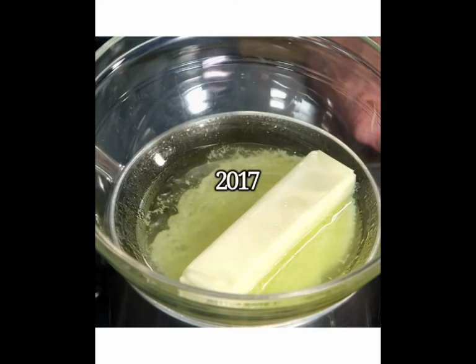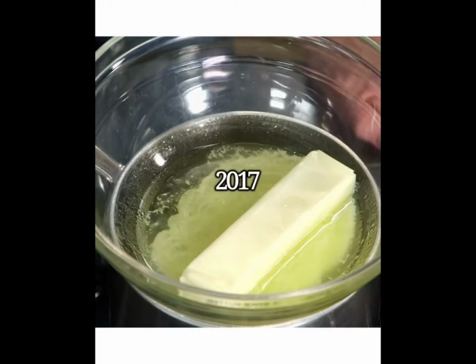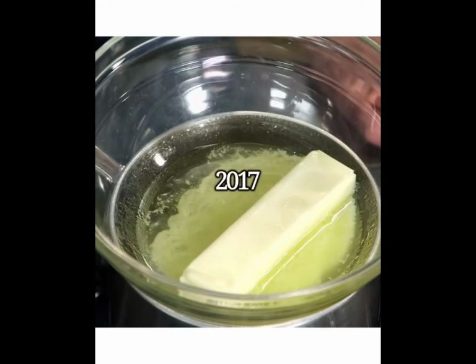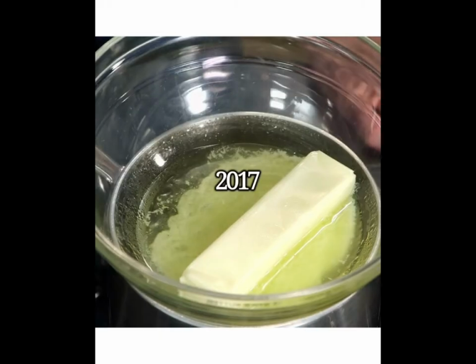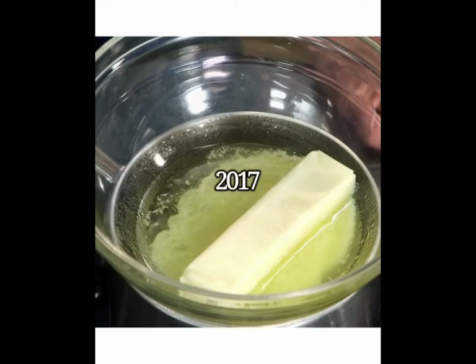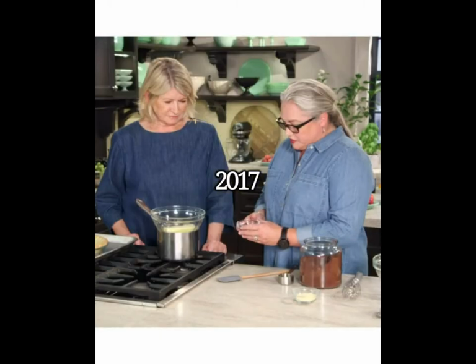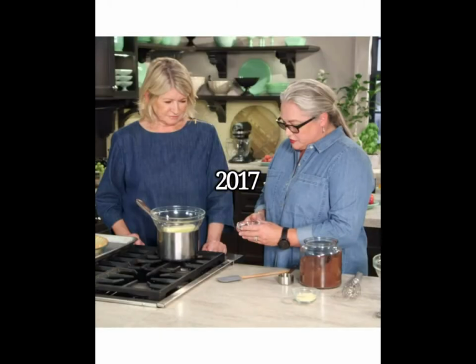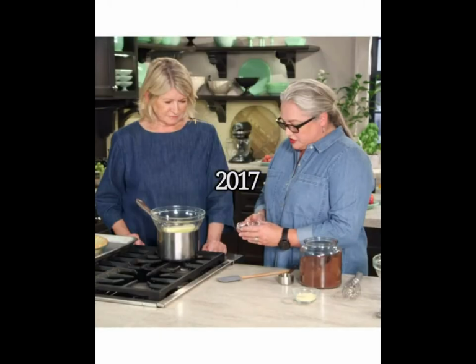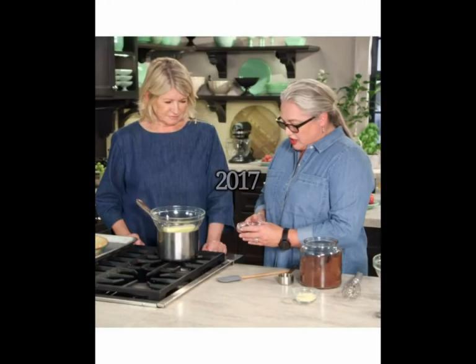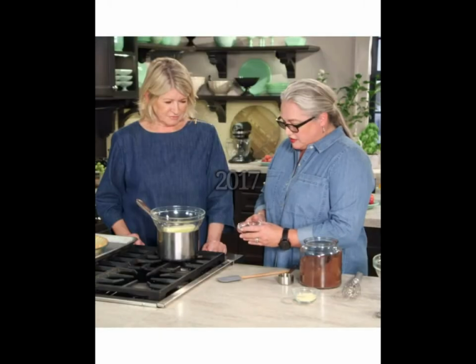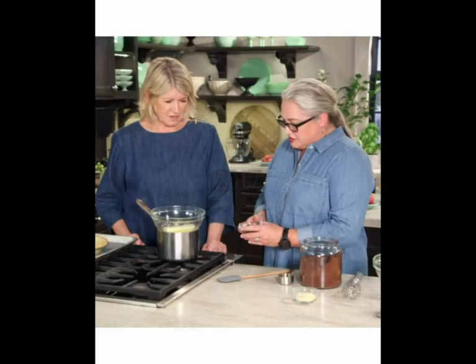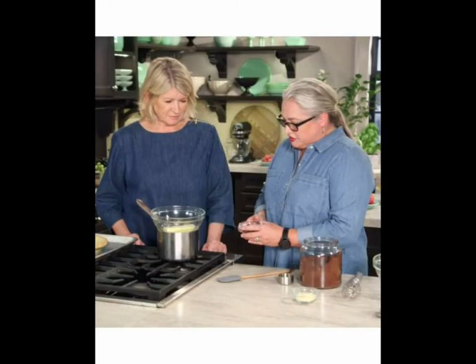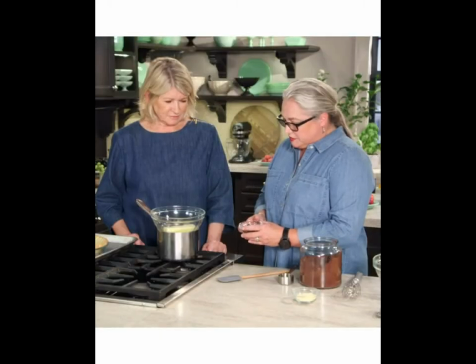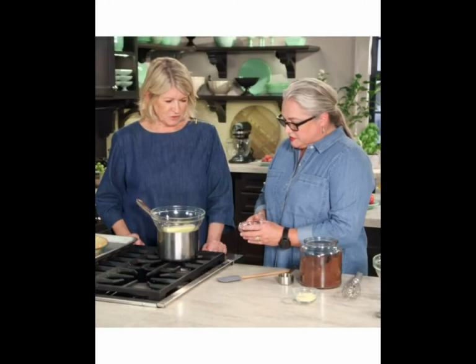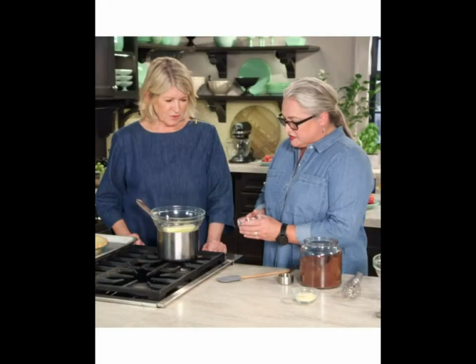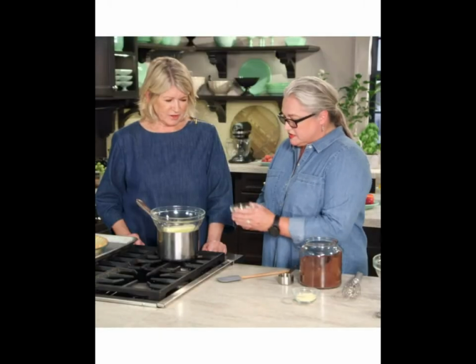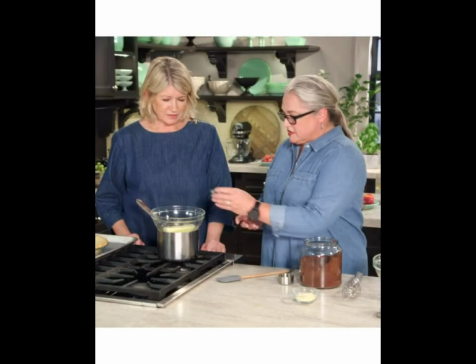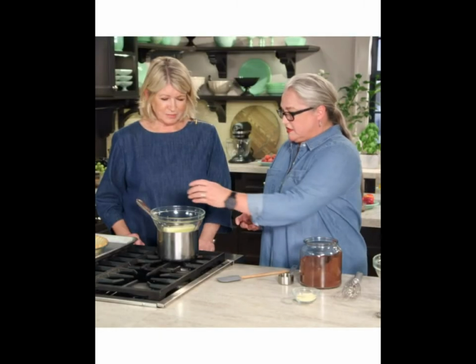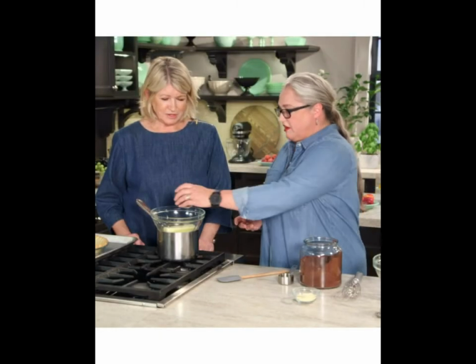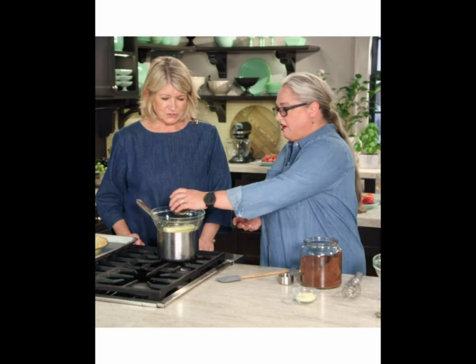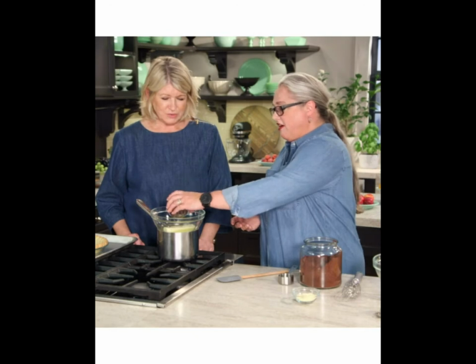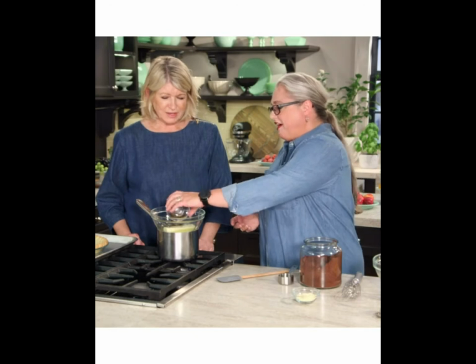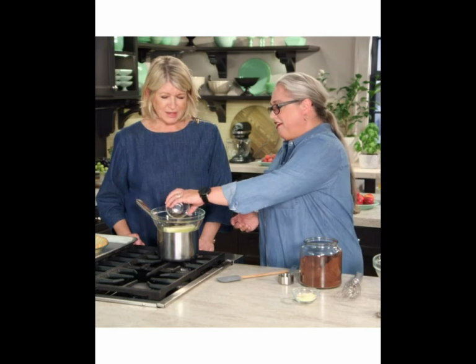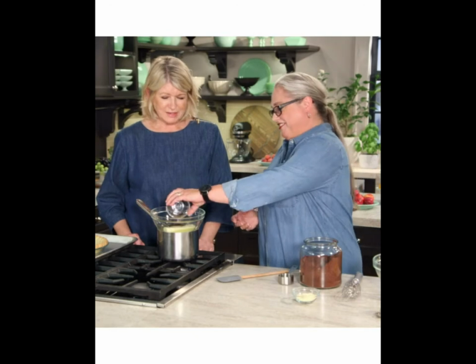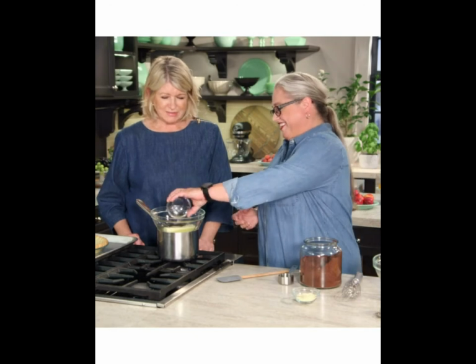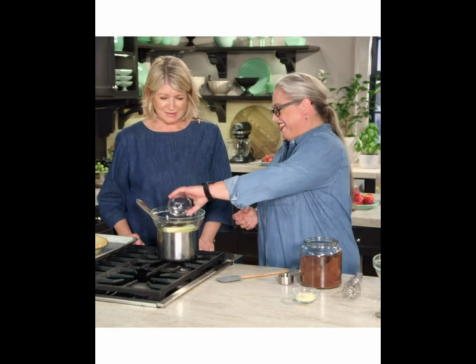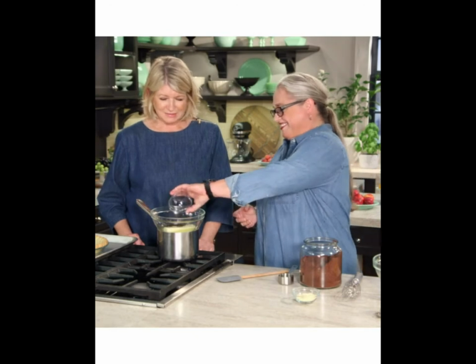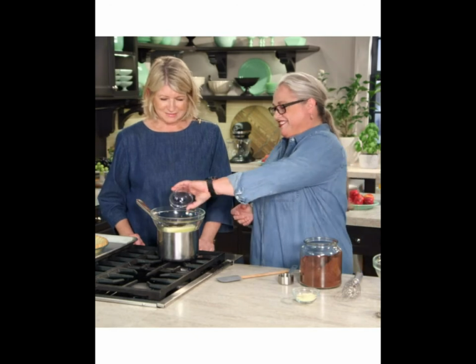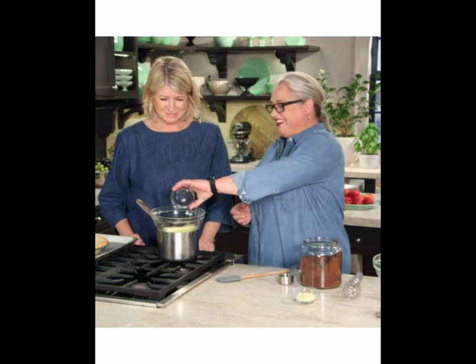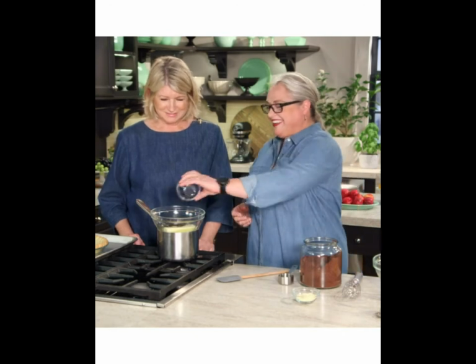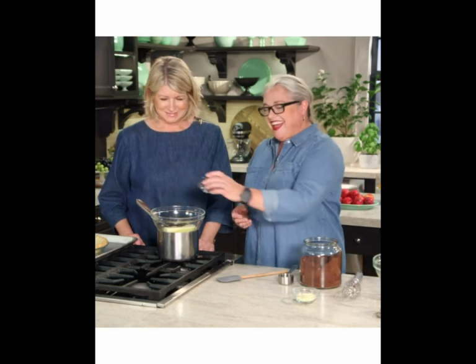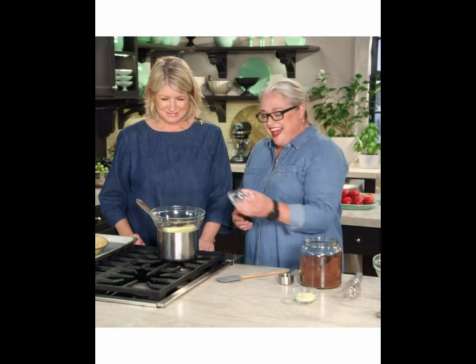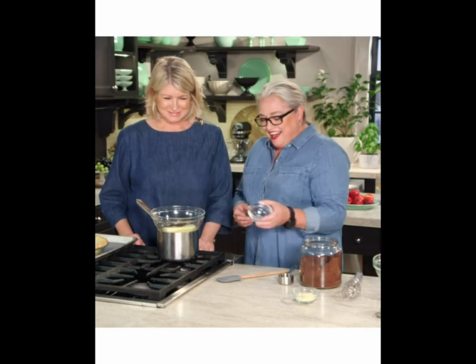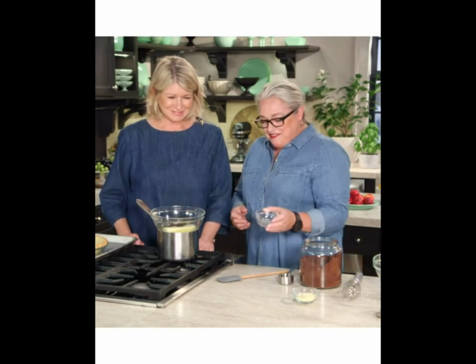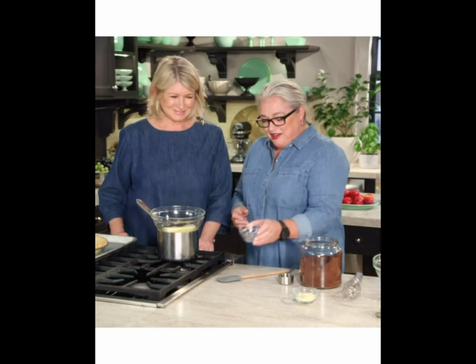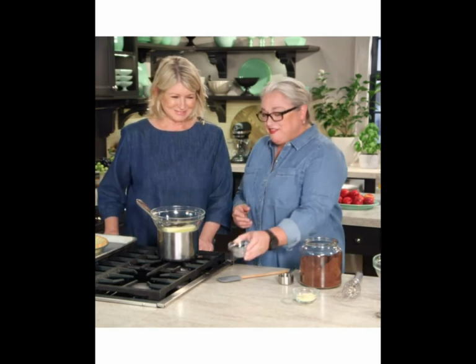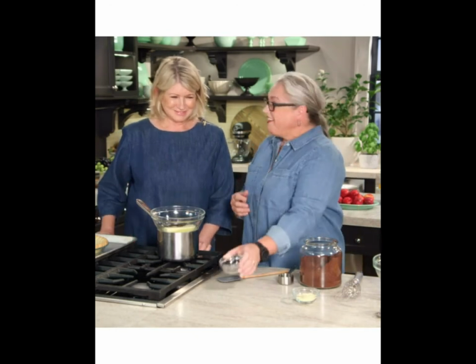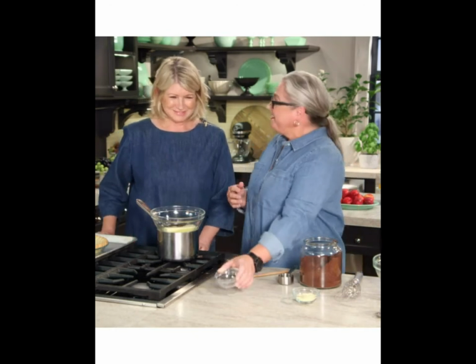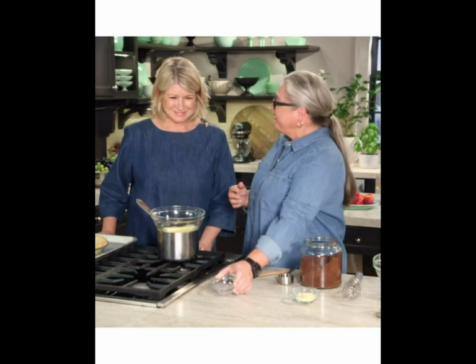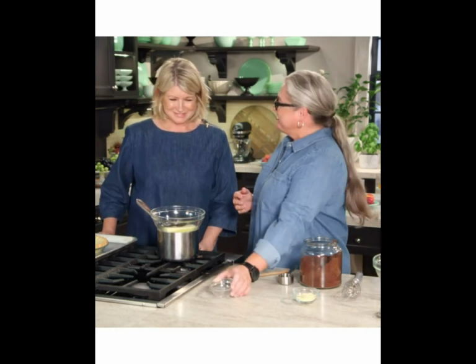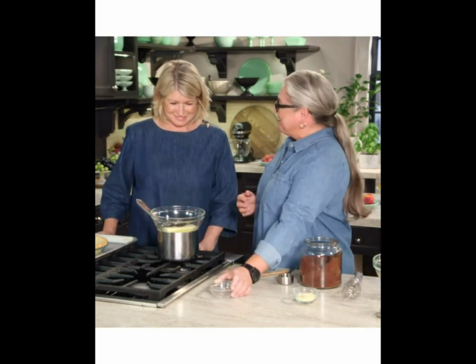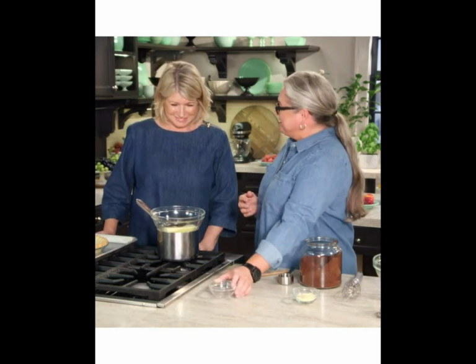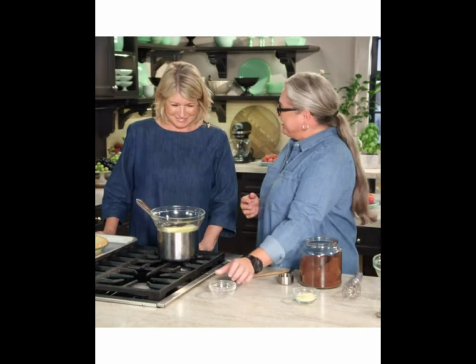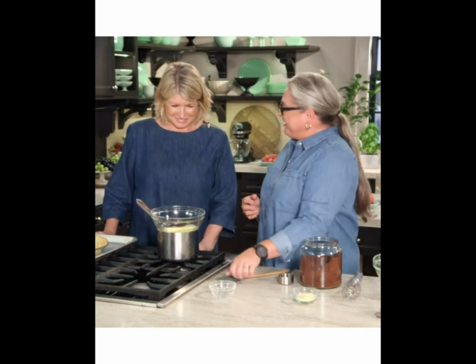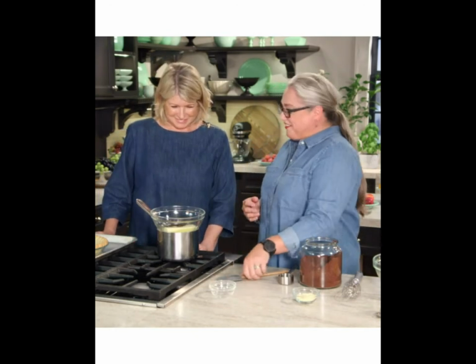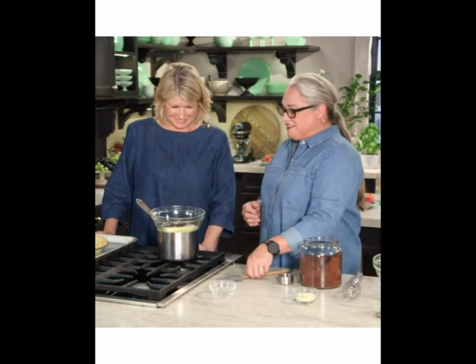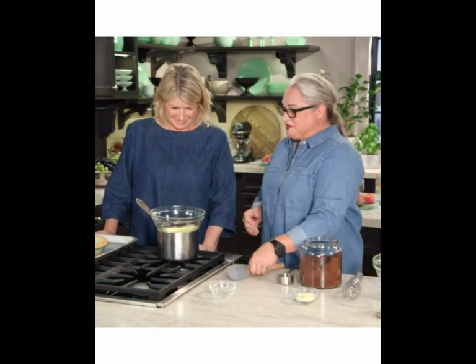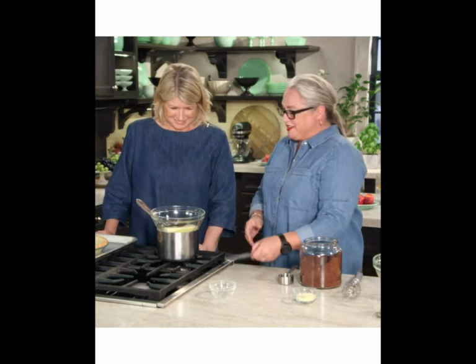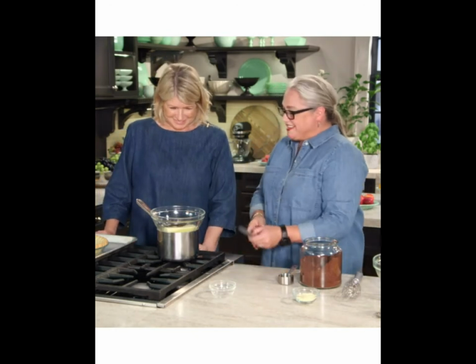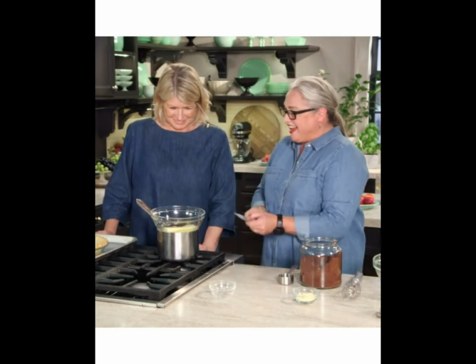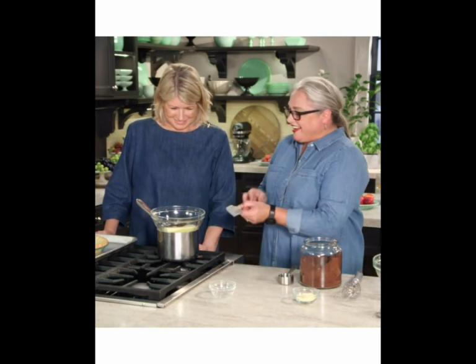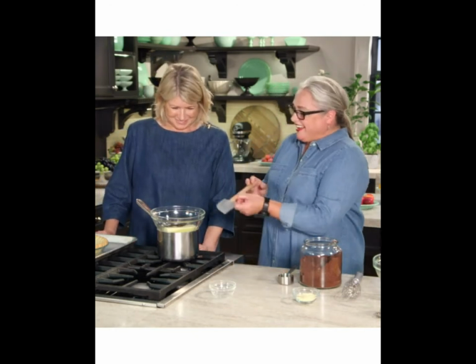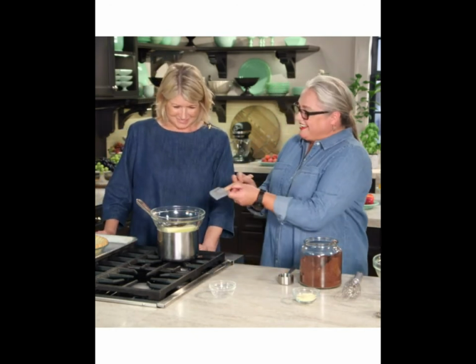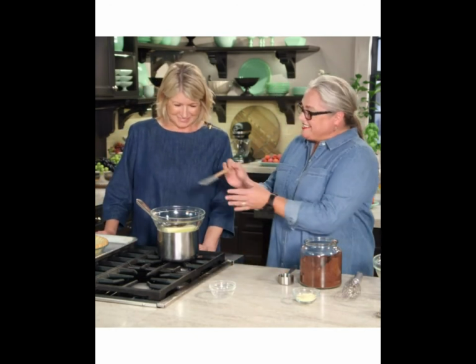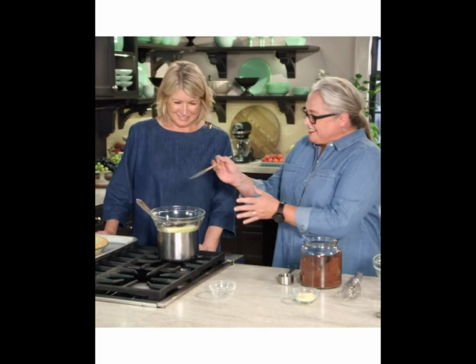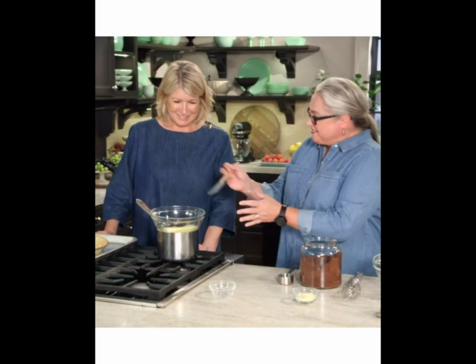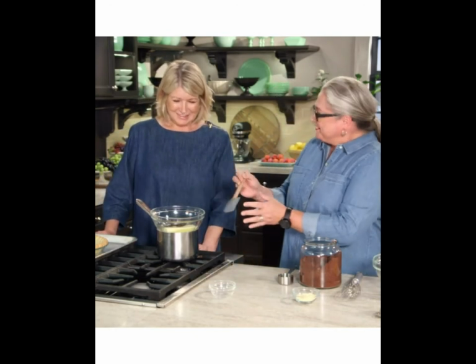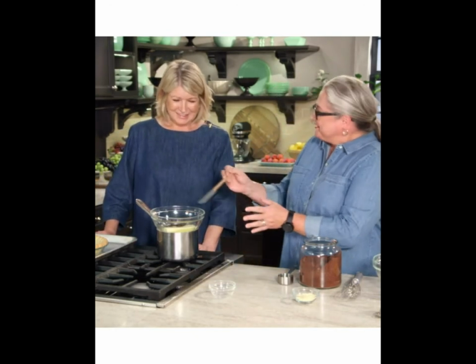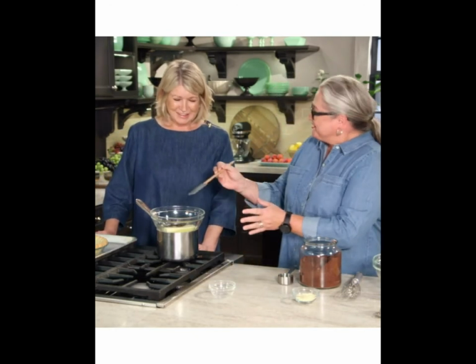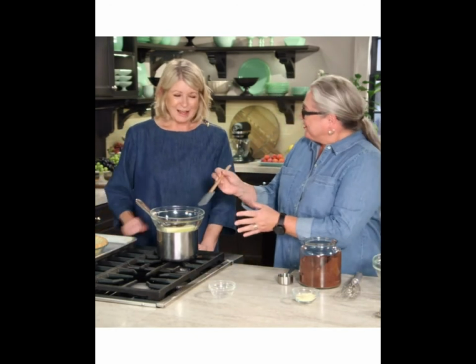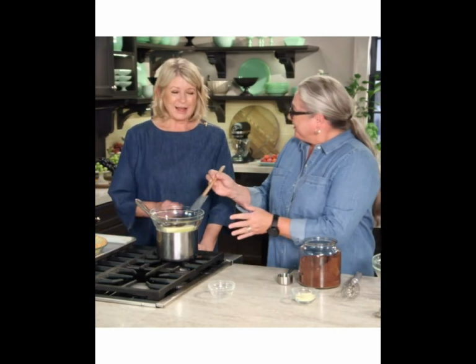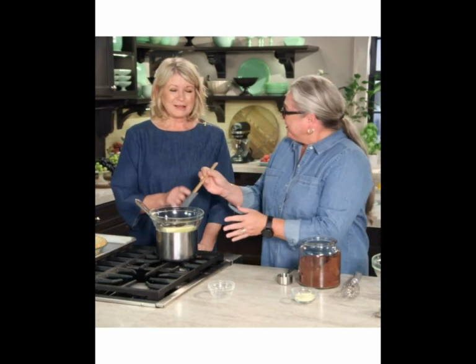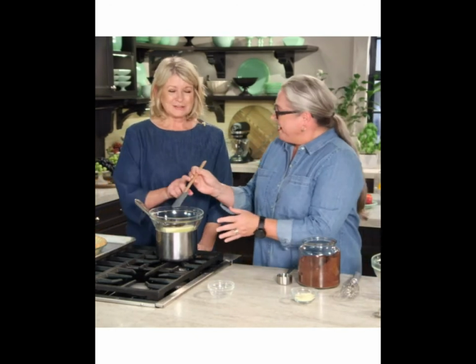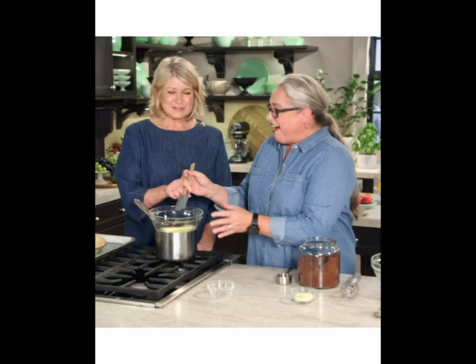The bittersweet chocolate chips. Yeah, you add it. I'm not doing anything. That's right. I'm getting this. I'm seeing how this works. I can't entice you to stir. I can stir.